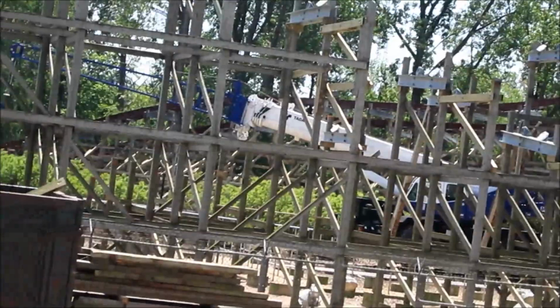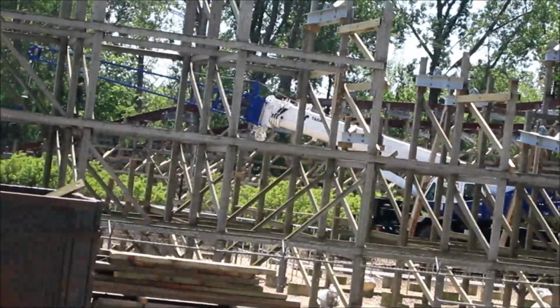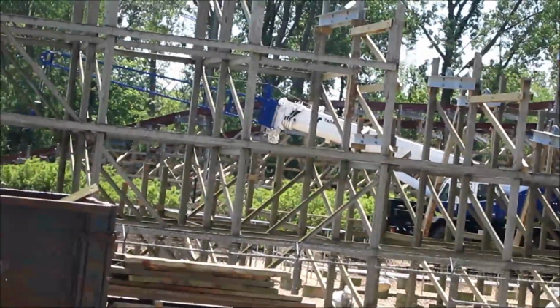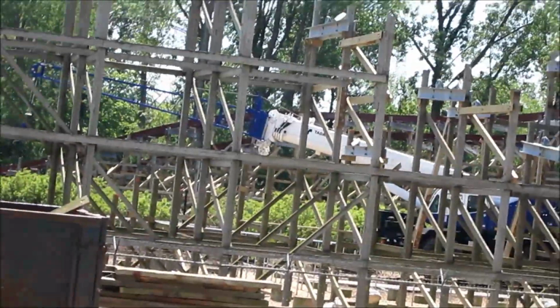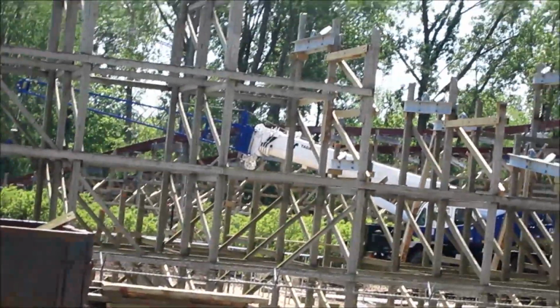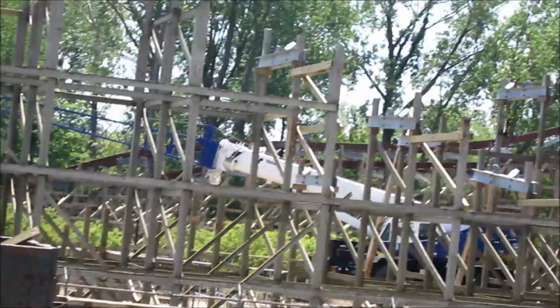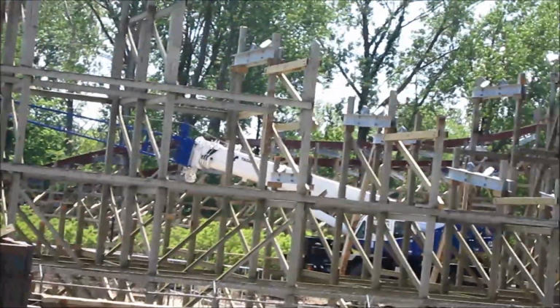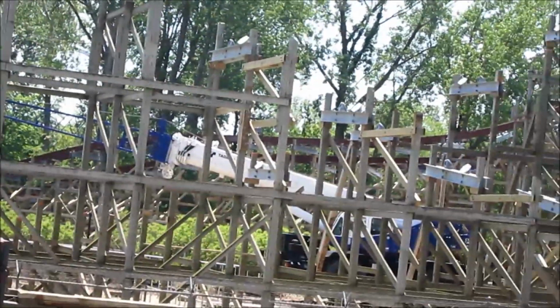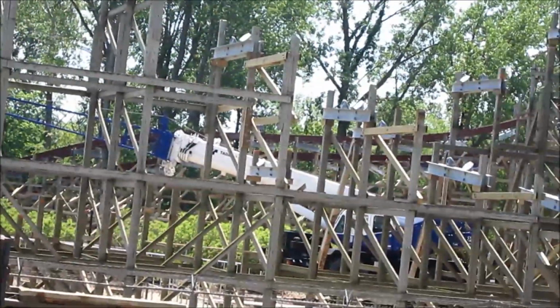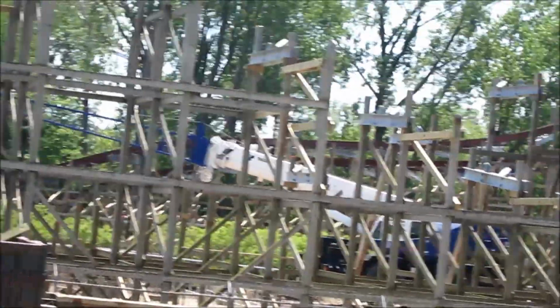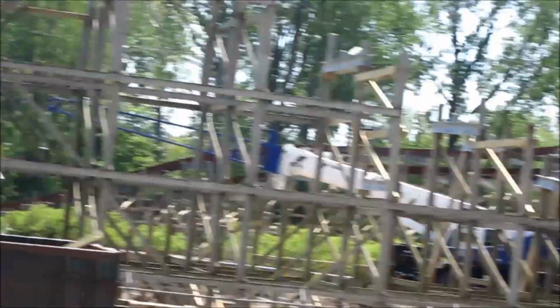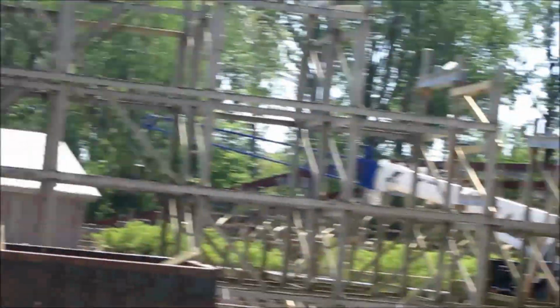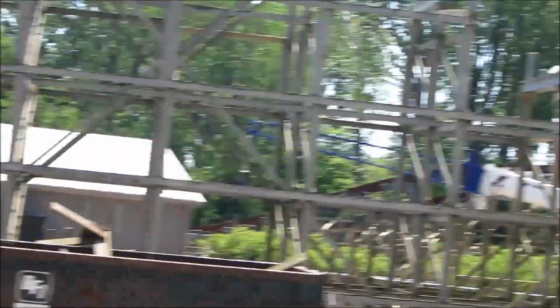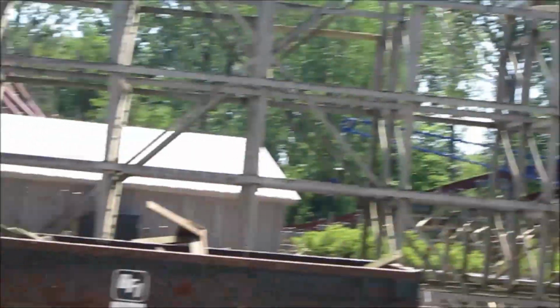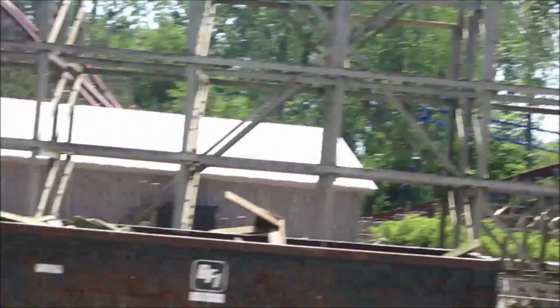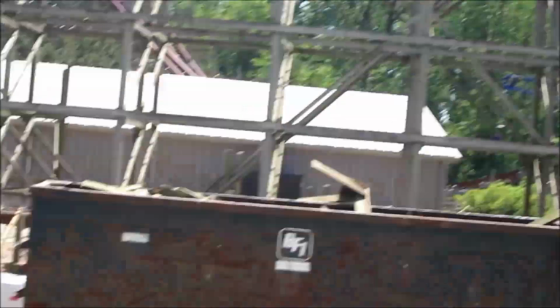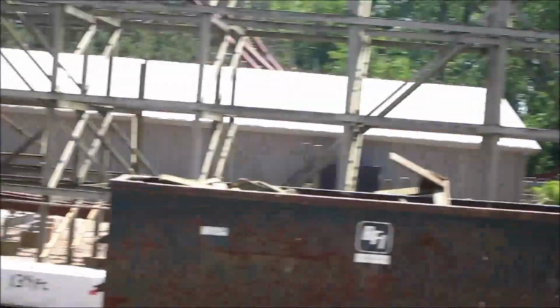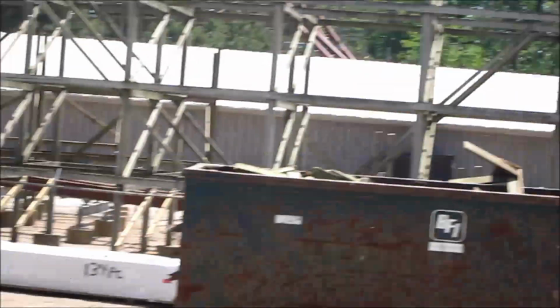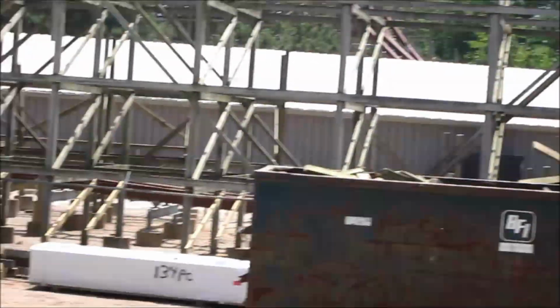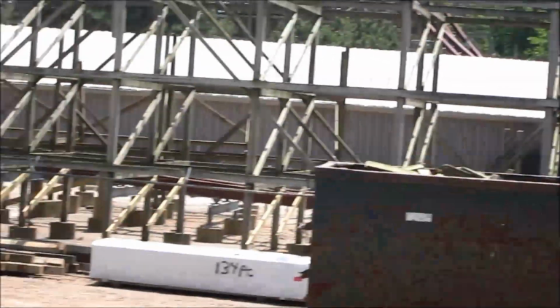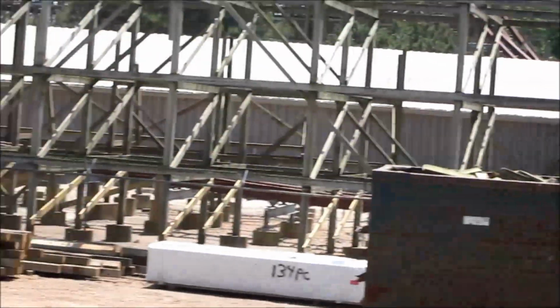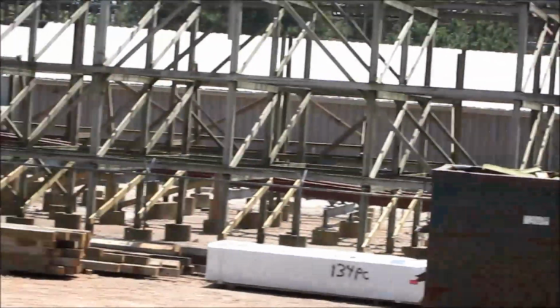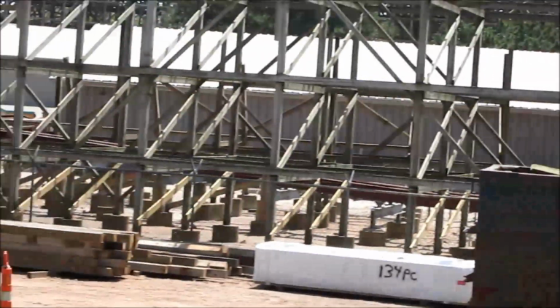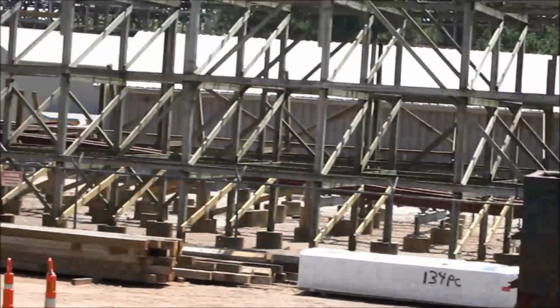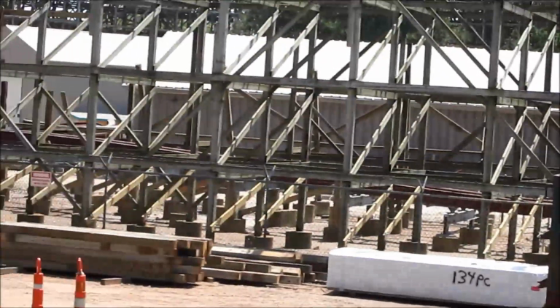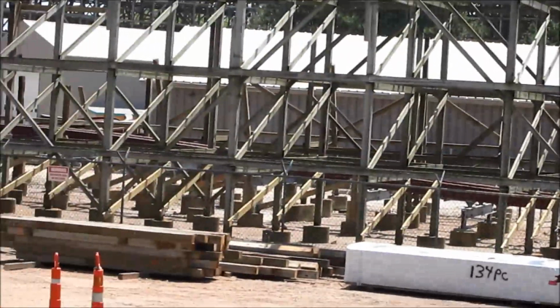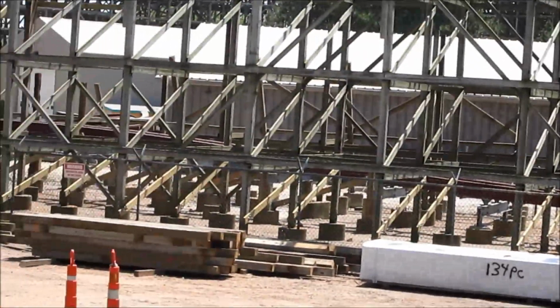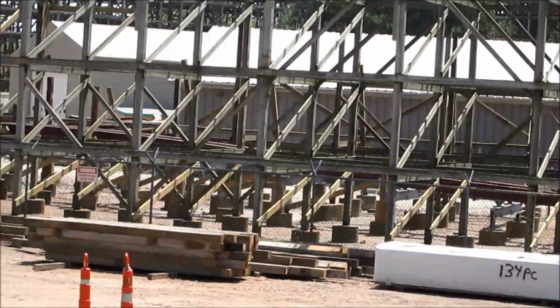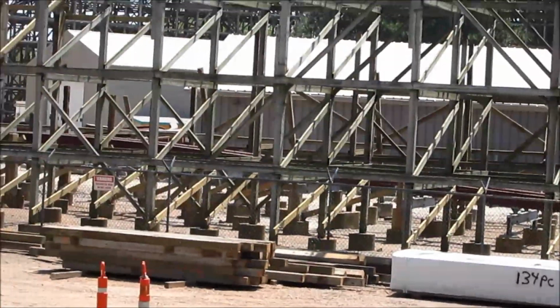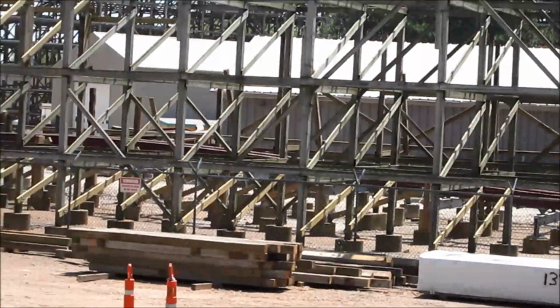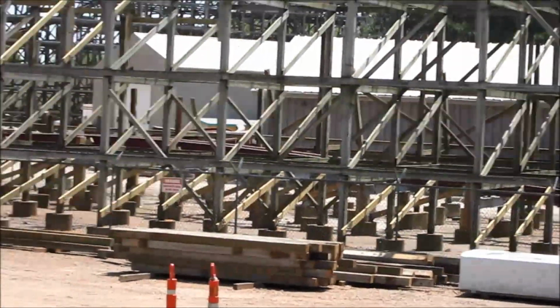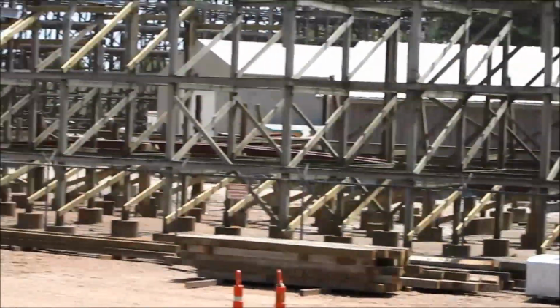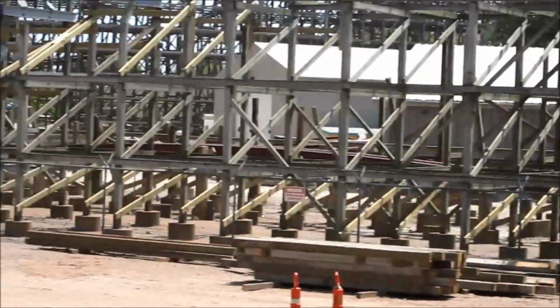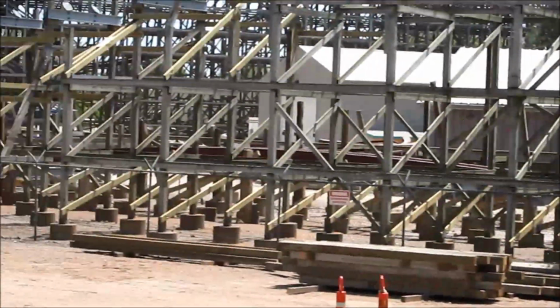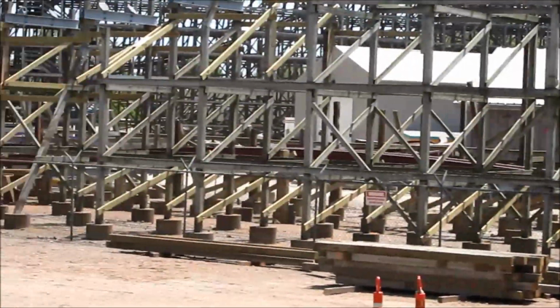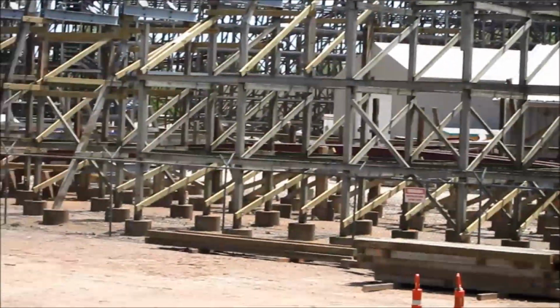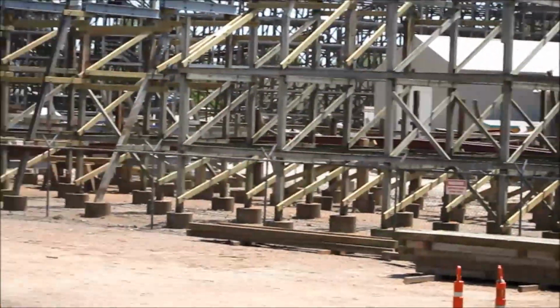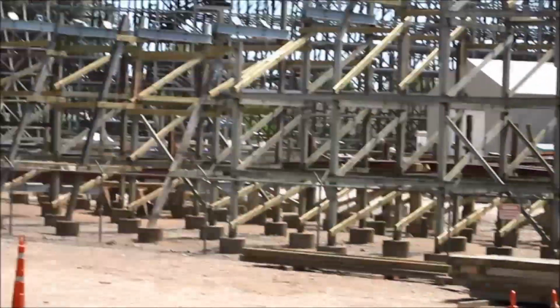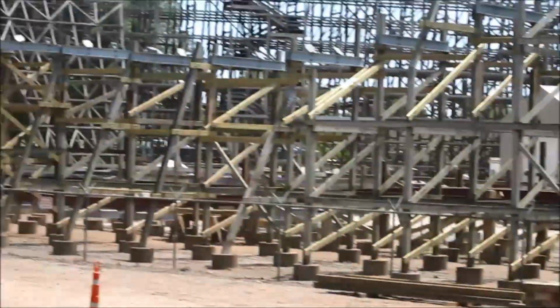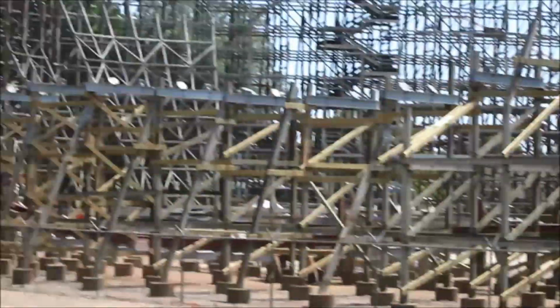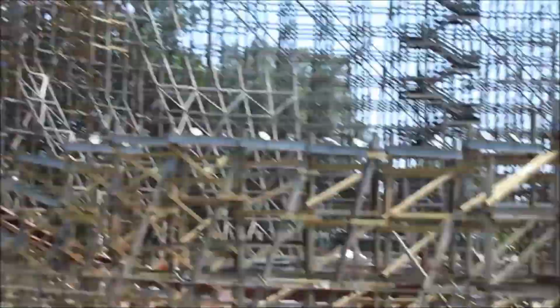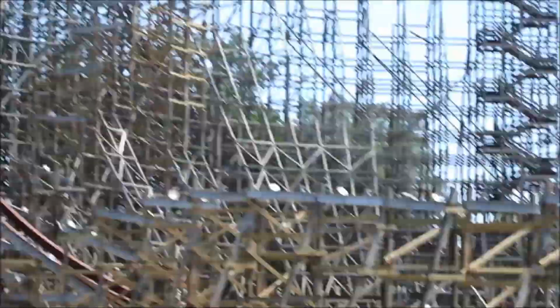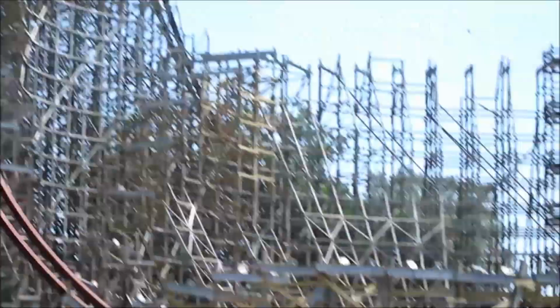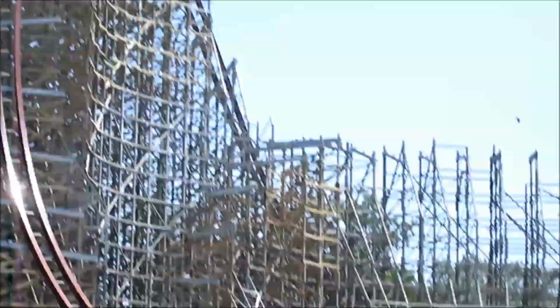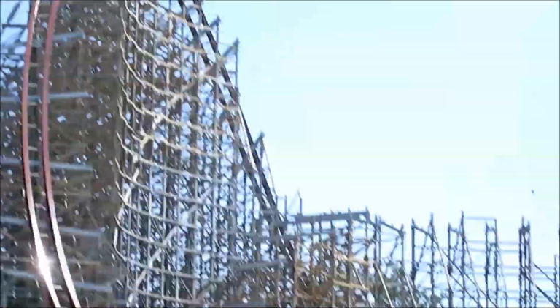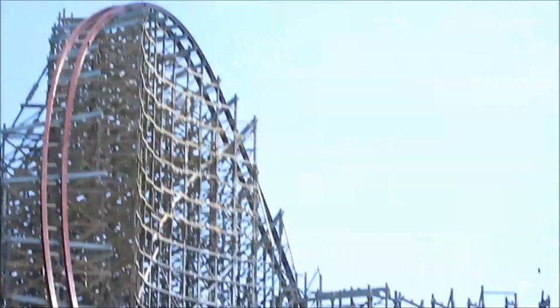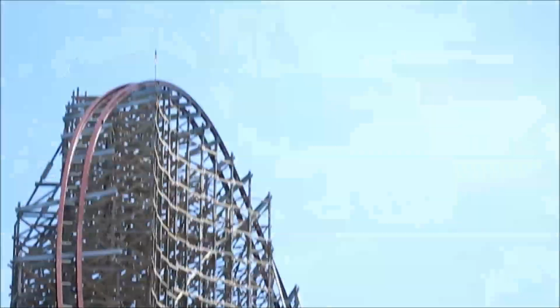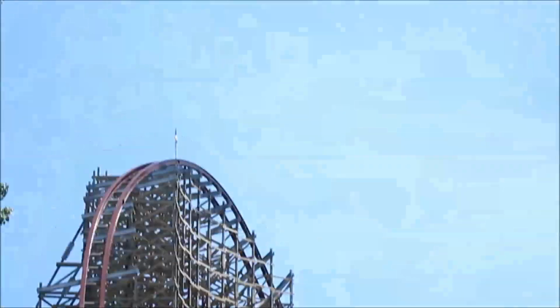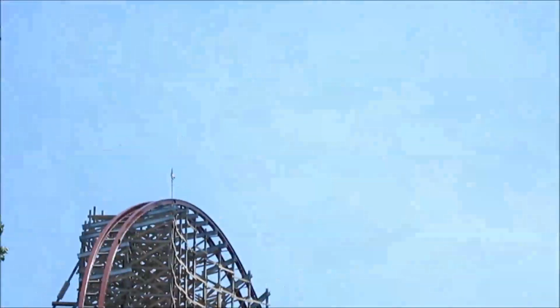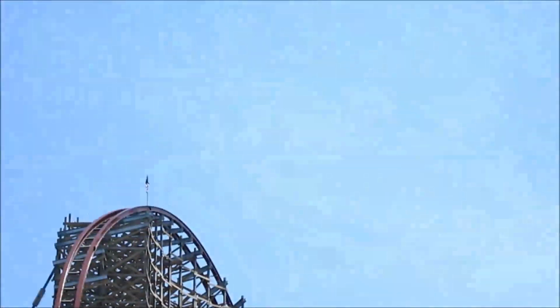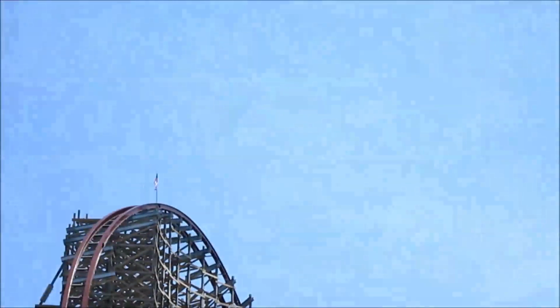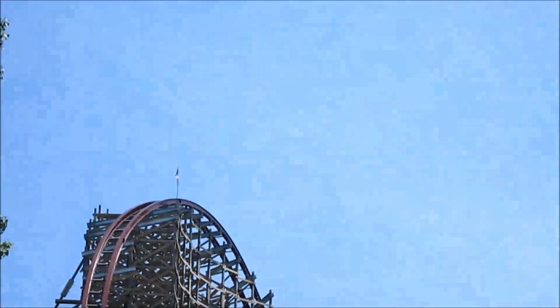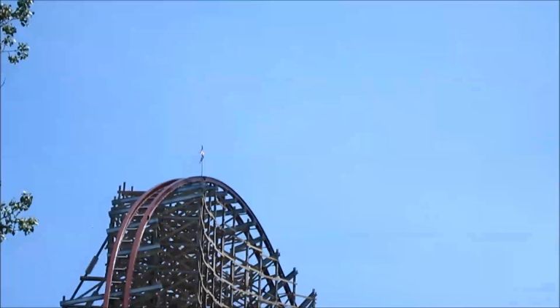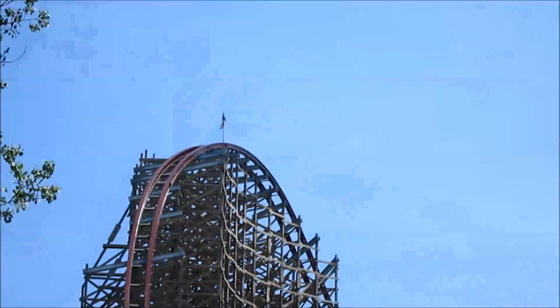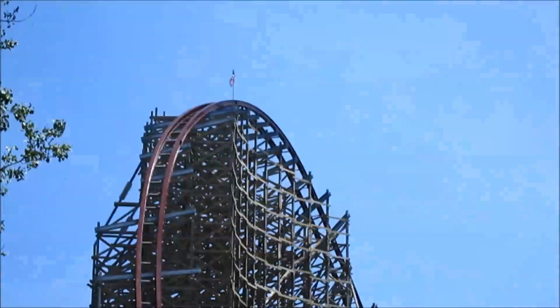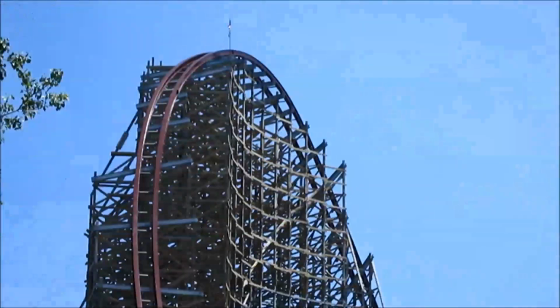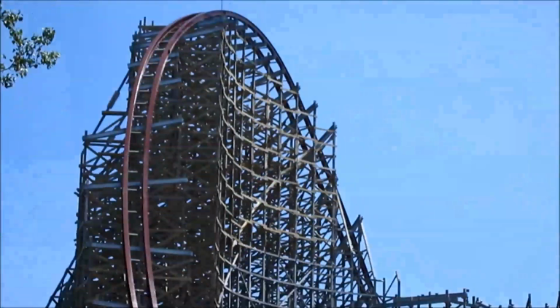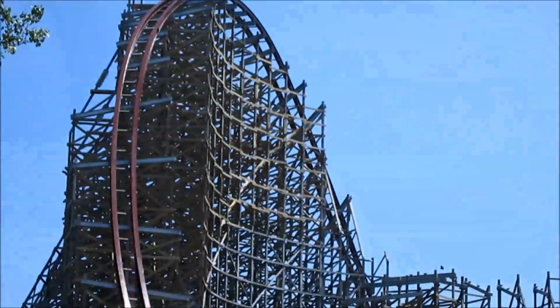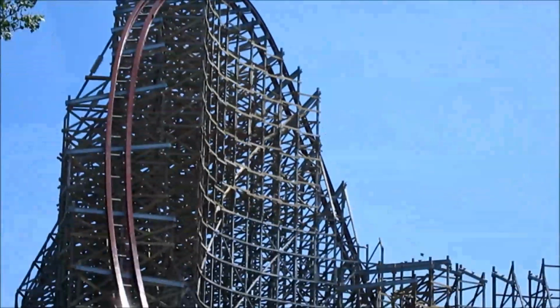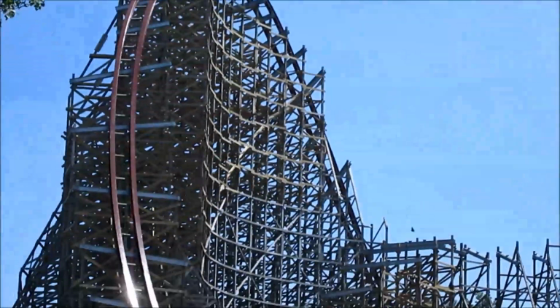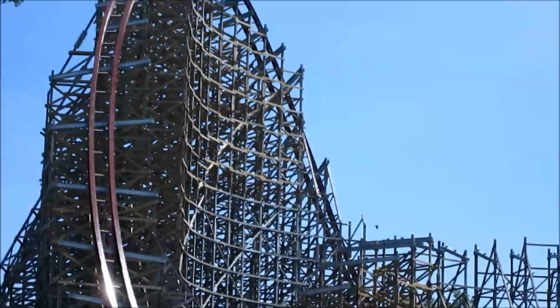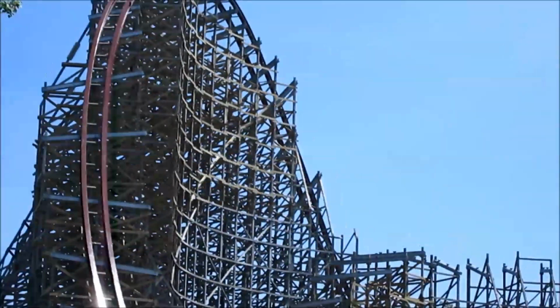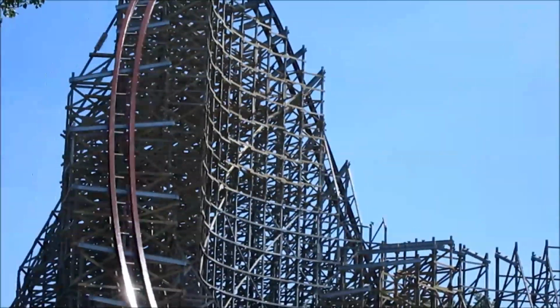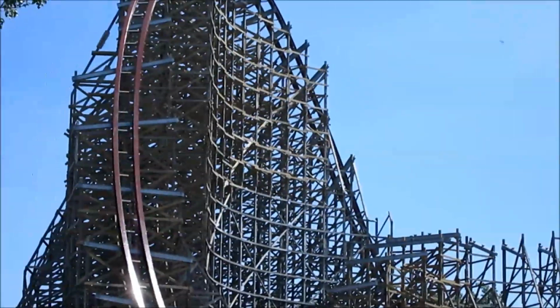Right after that drop you'll go into the little airtime hill that's right over here, and up into what I'm still calling a top hat.